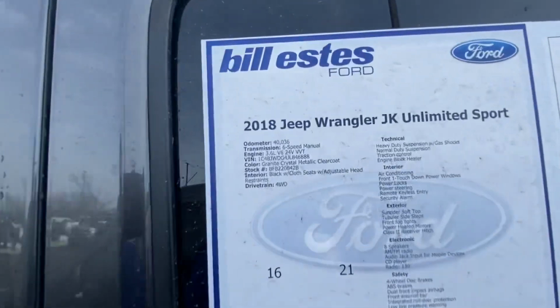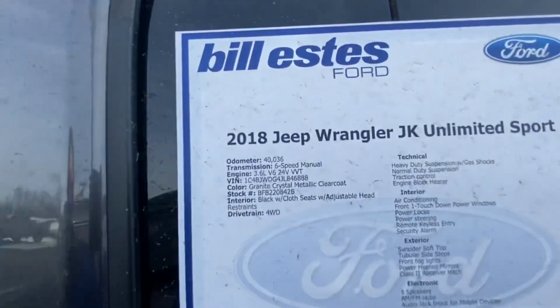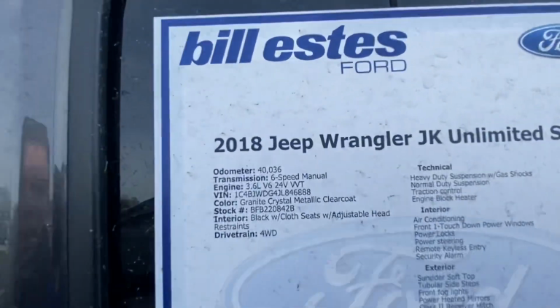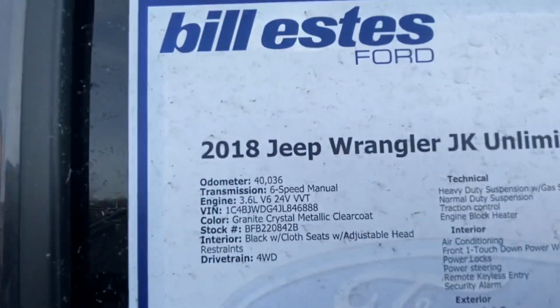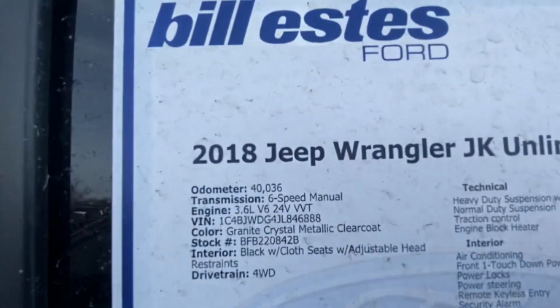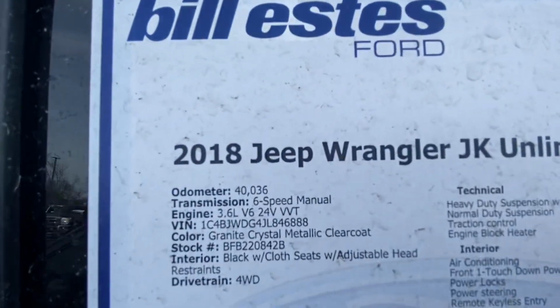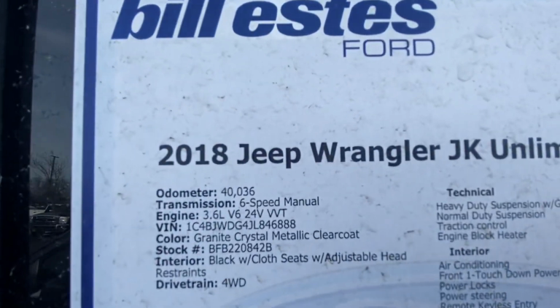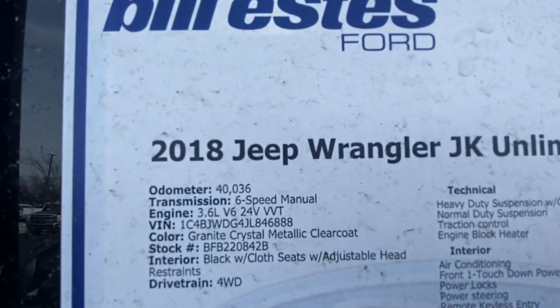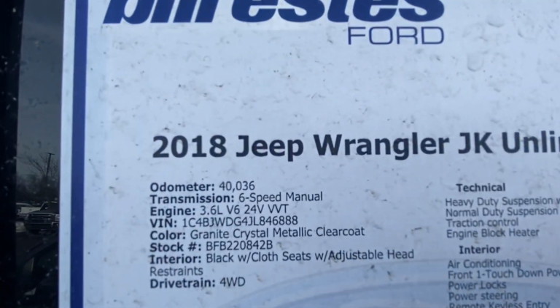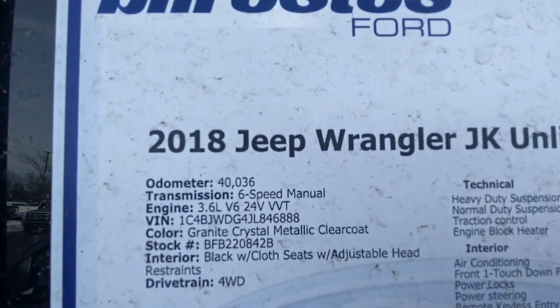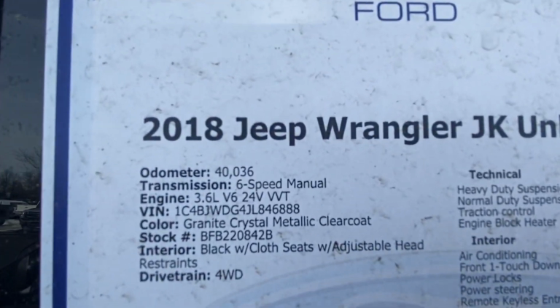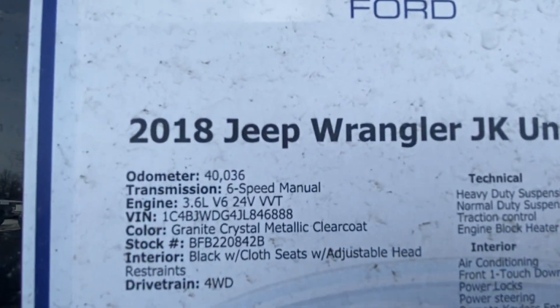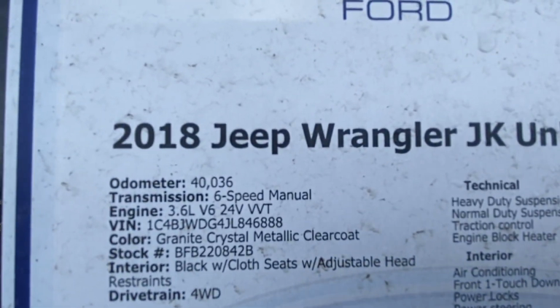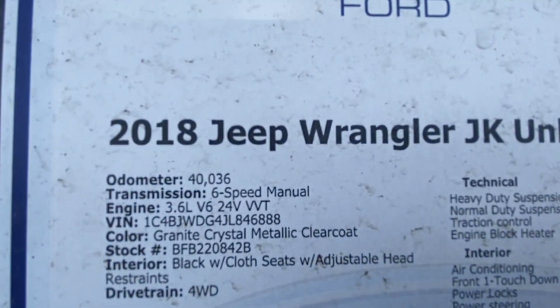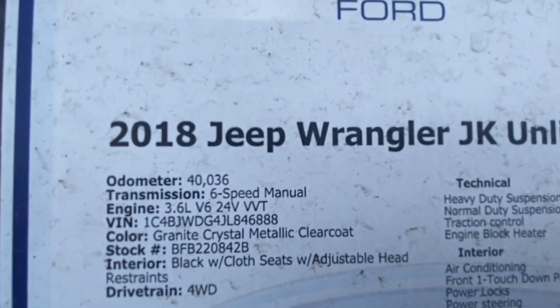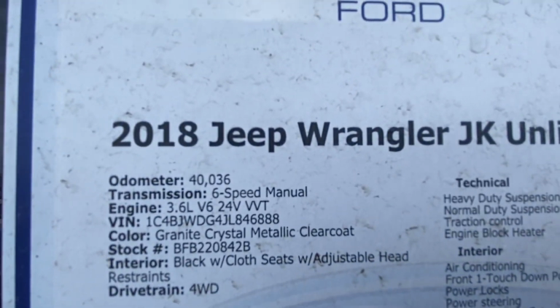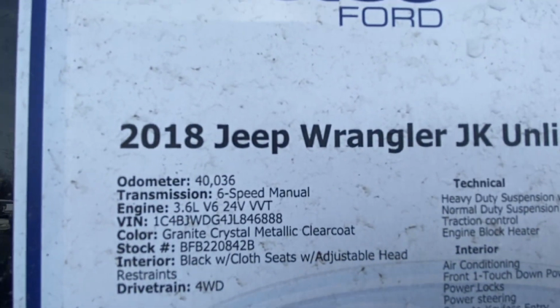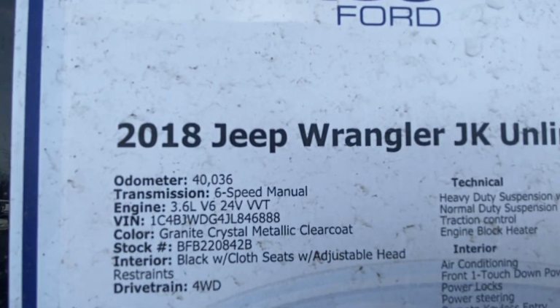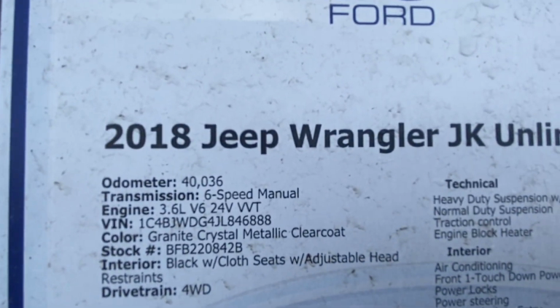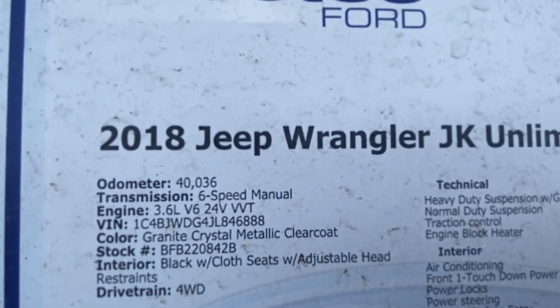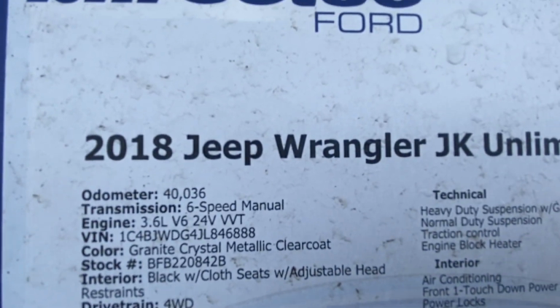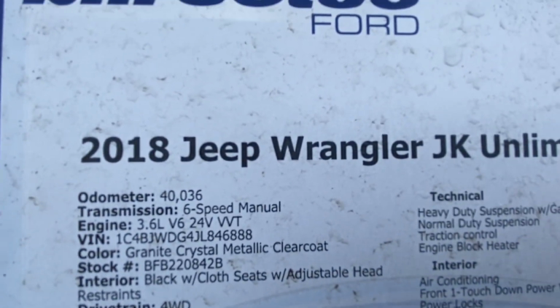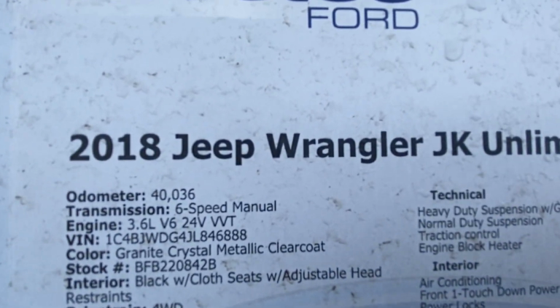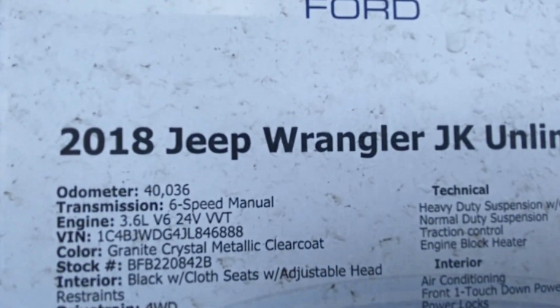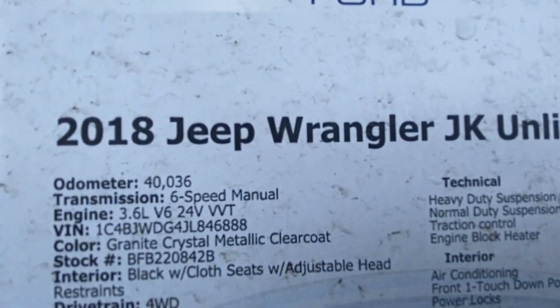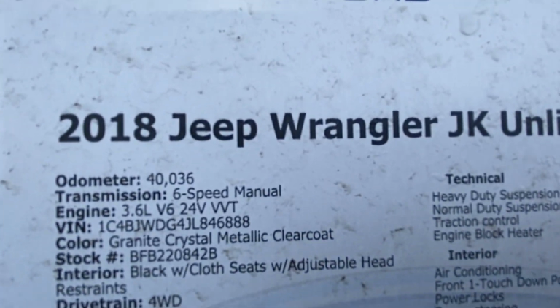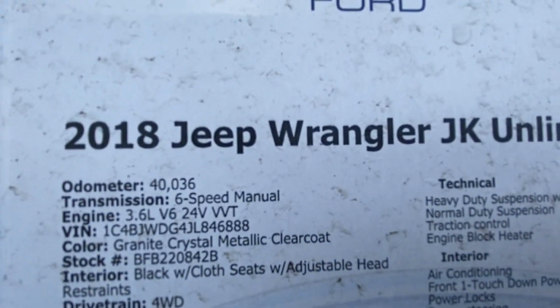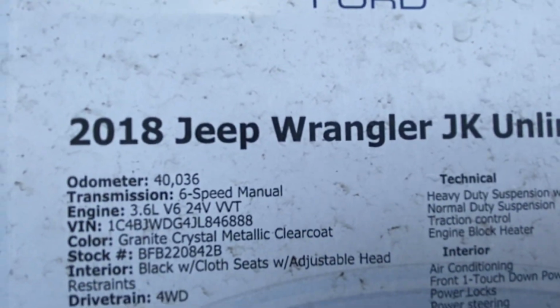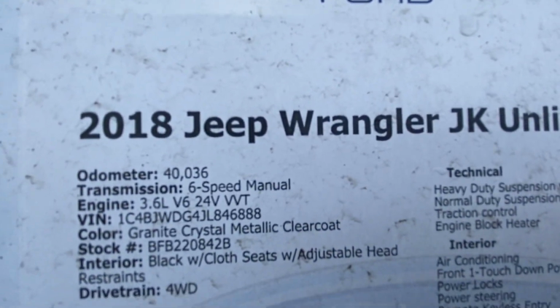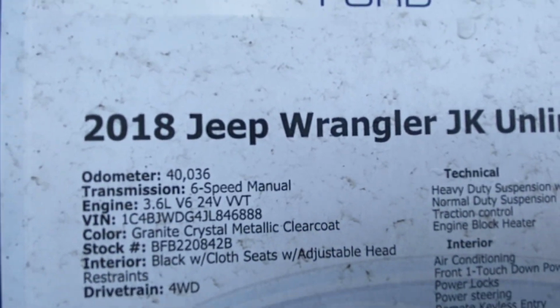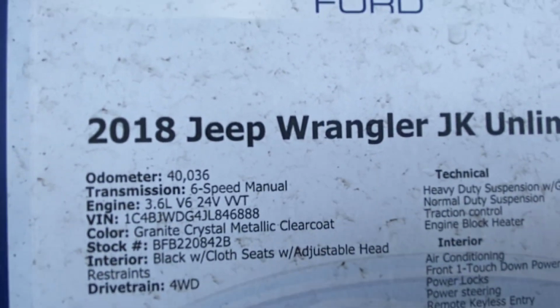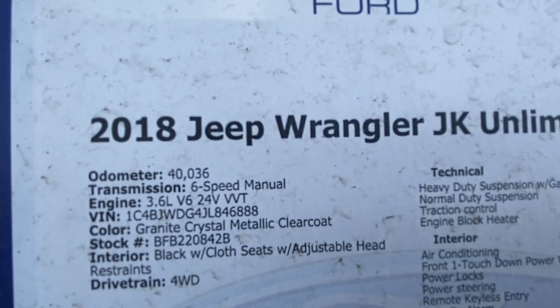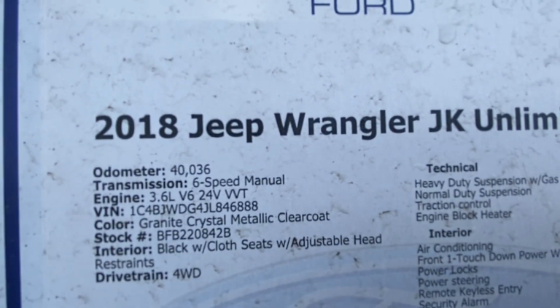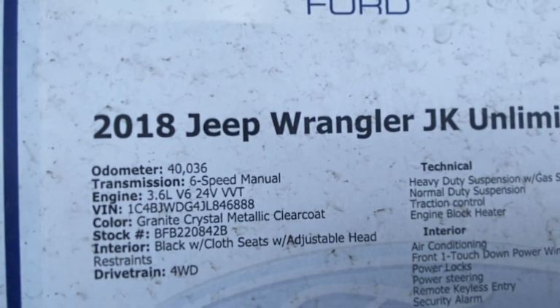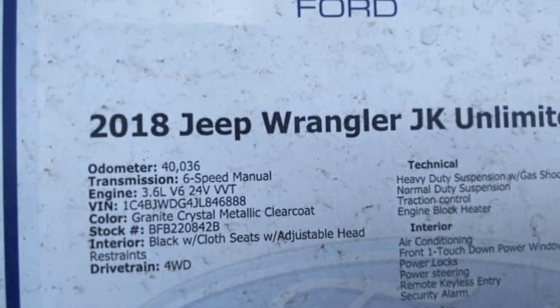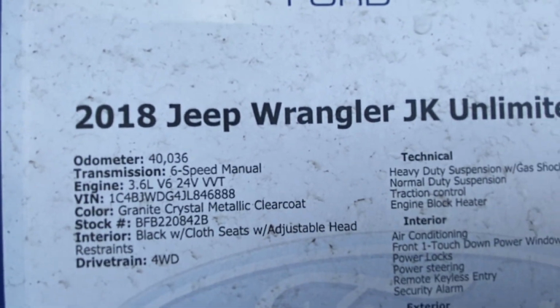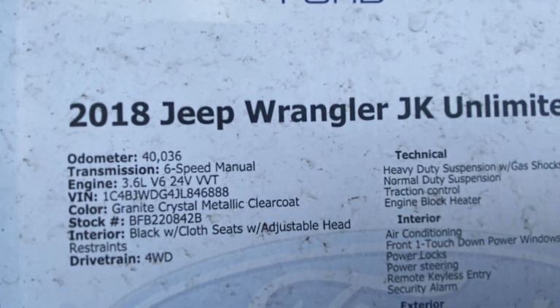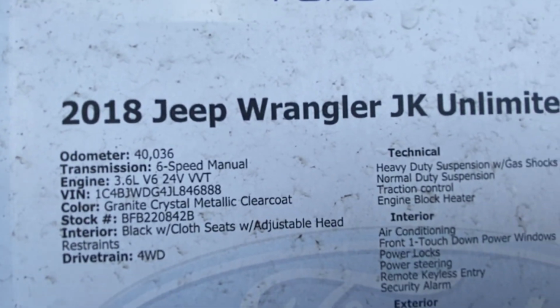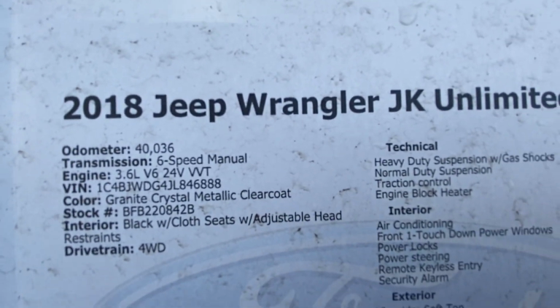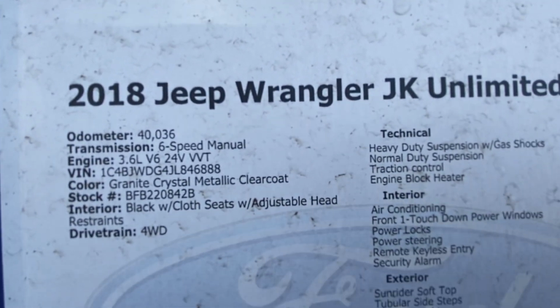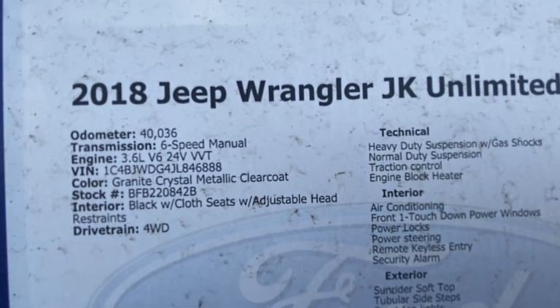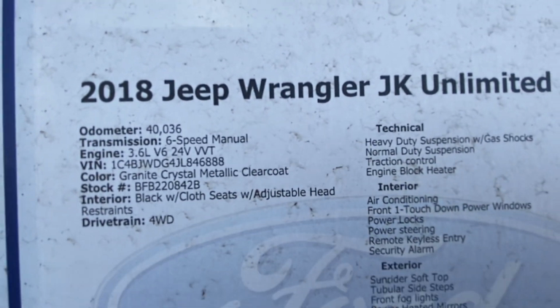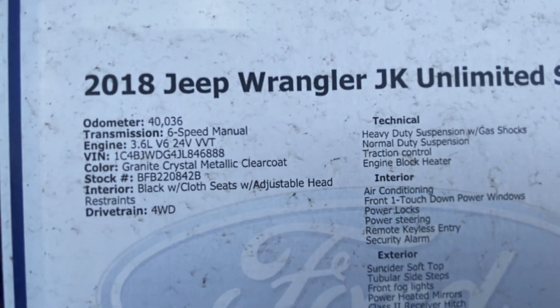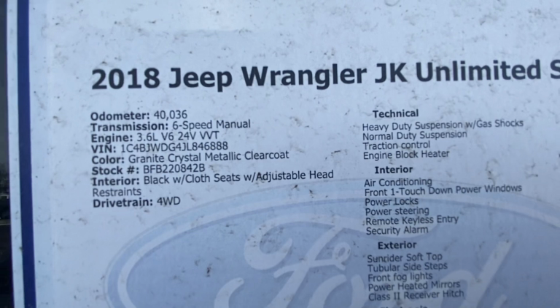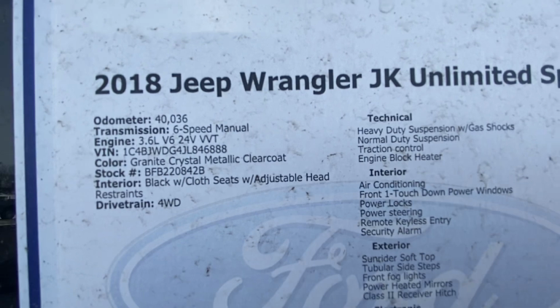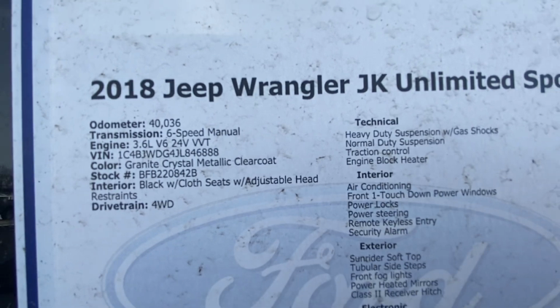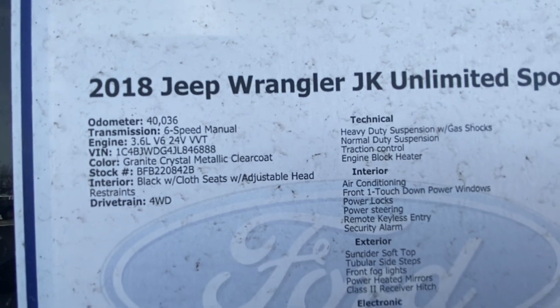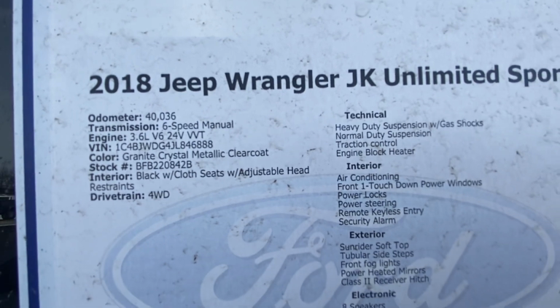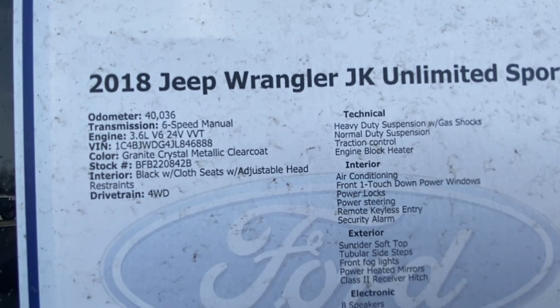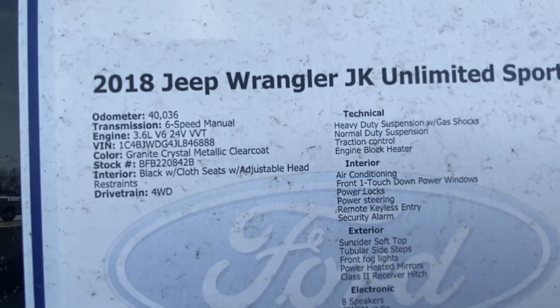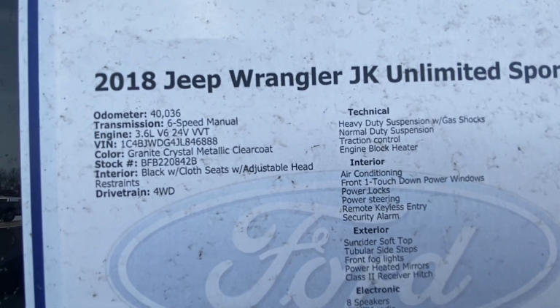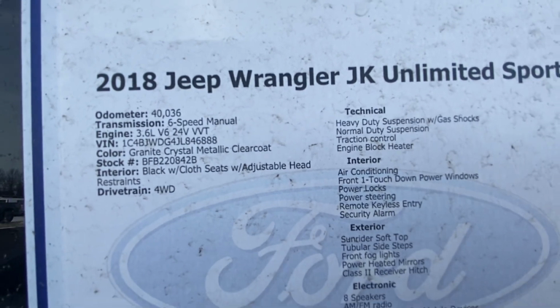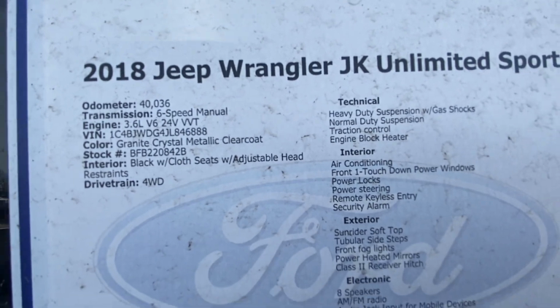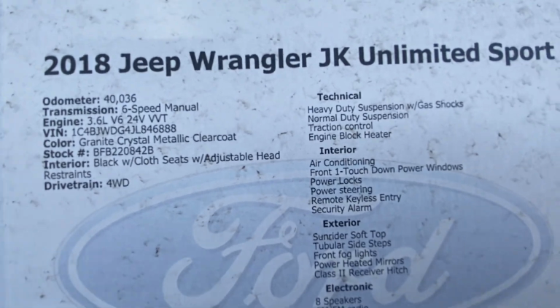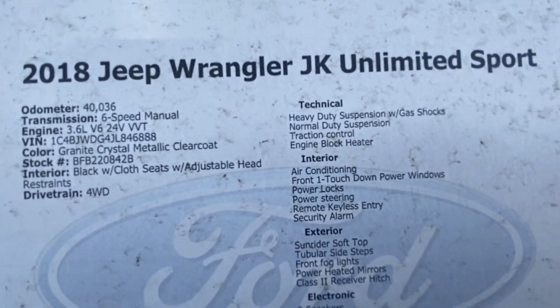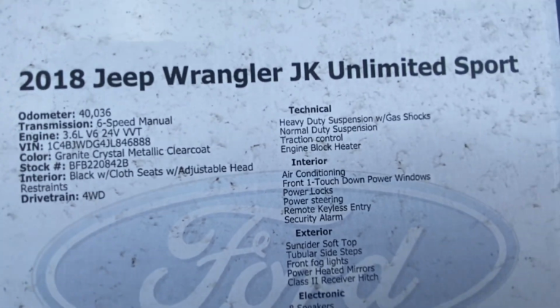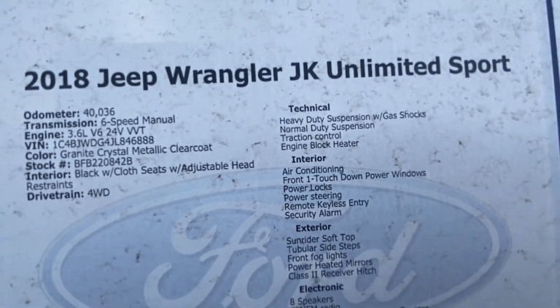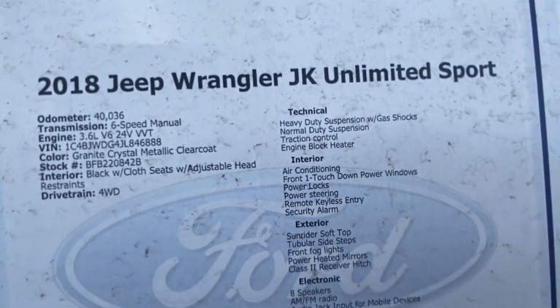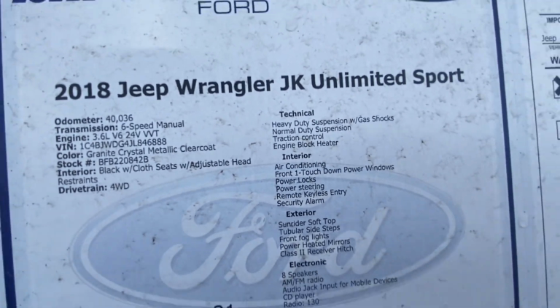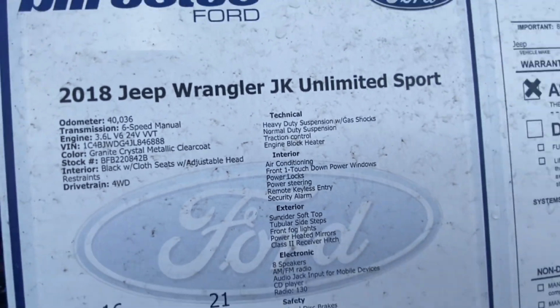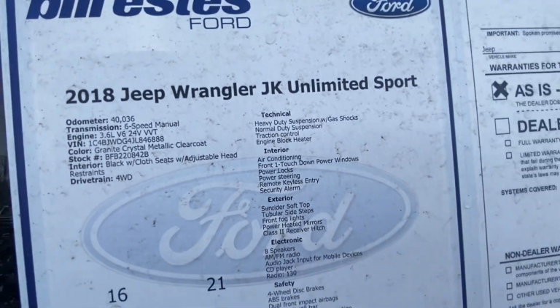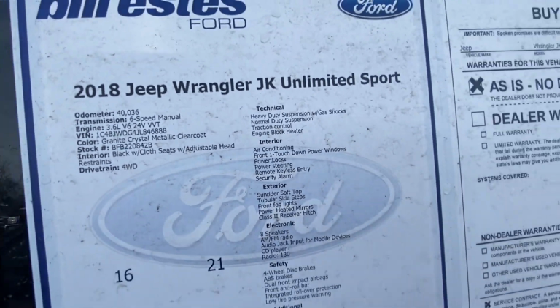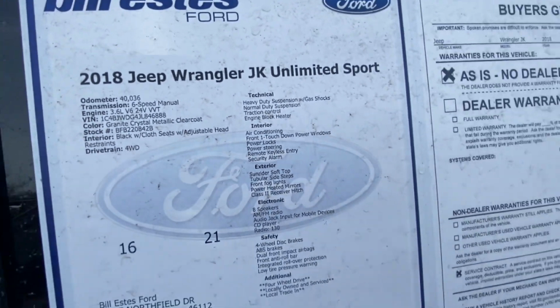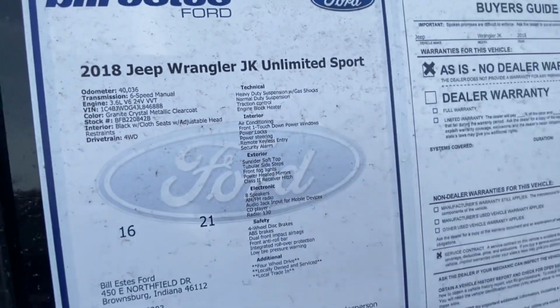It is a six-speed manual 3.6 liter V6. It does have roughly around 40,000 miles on the vehicle.